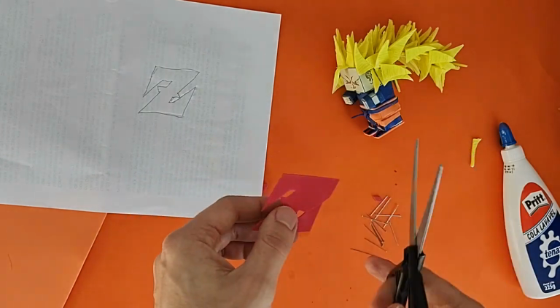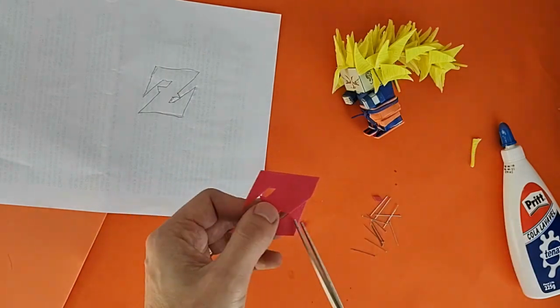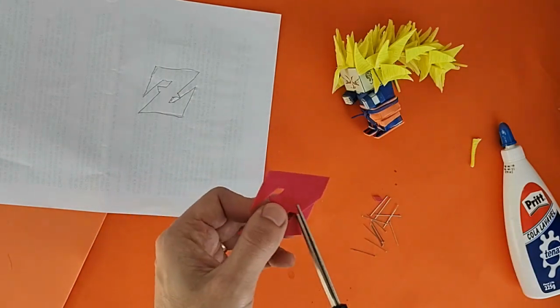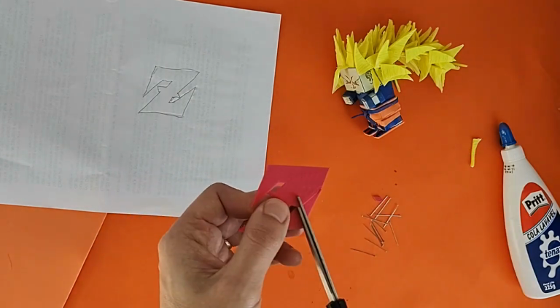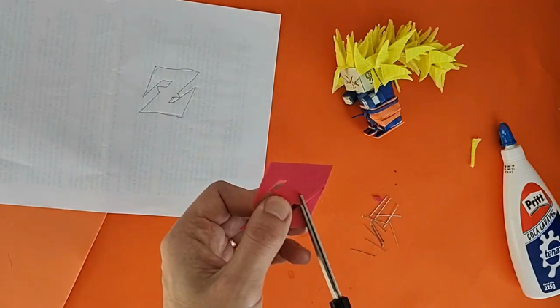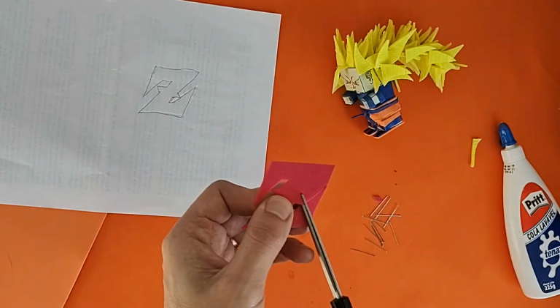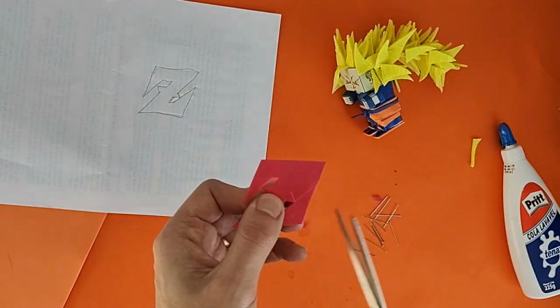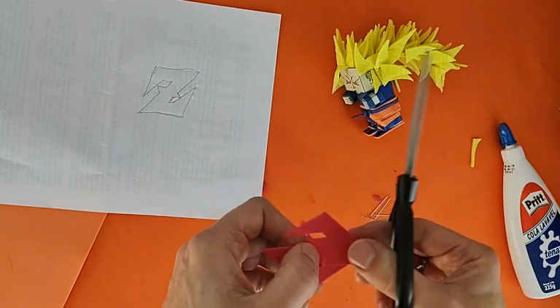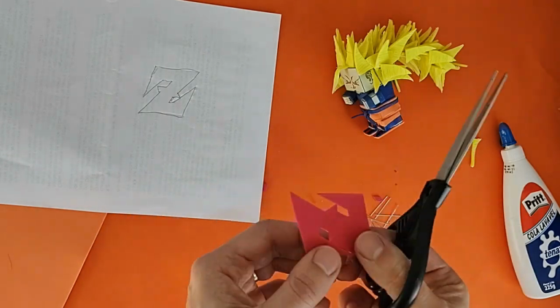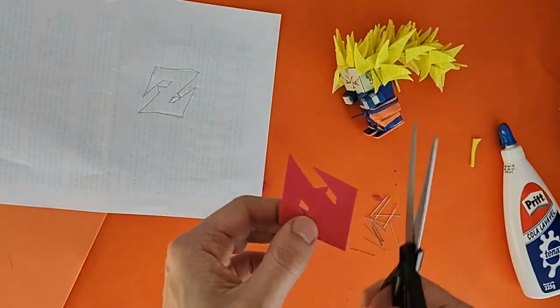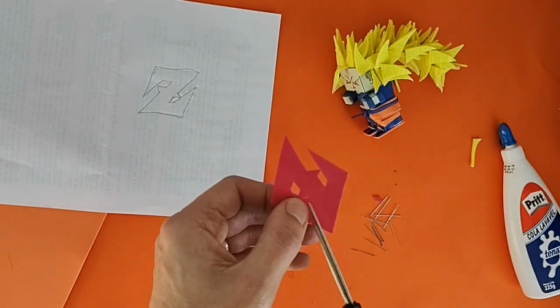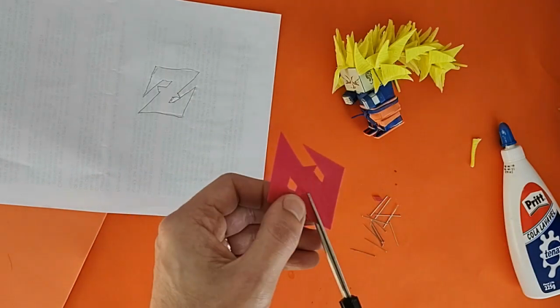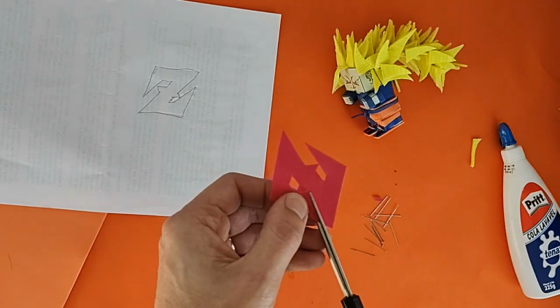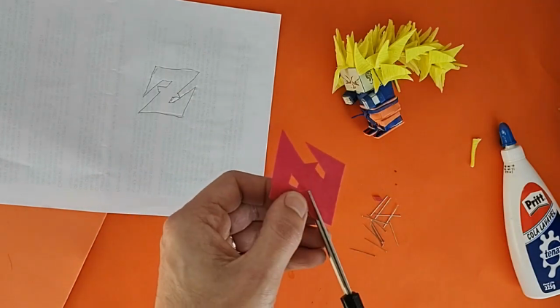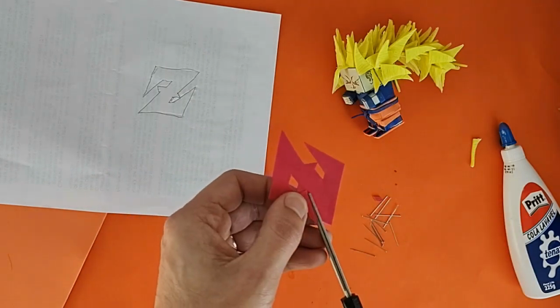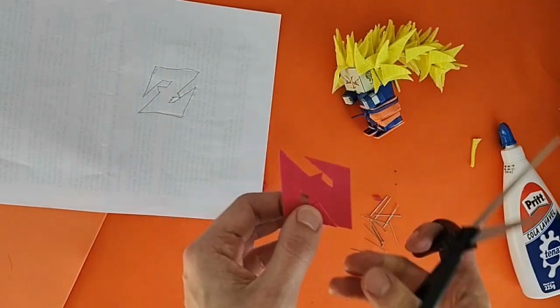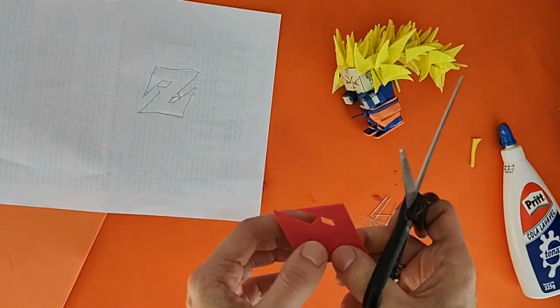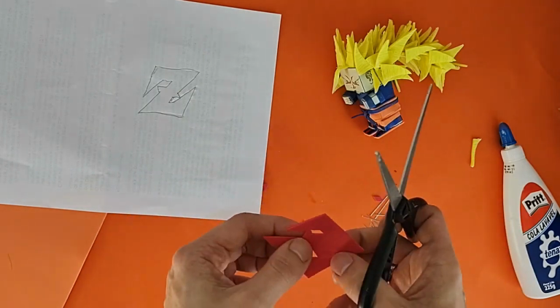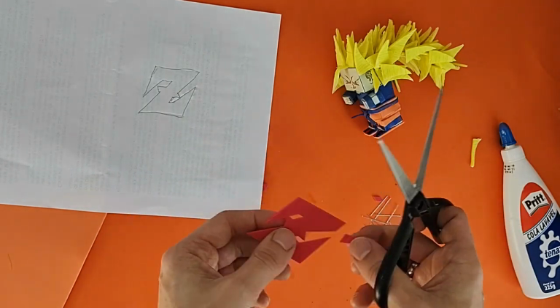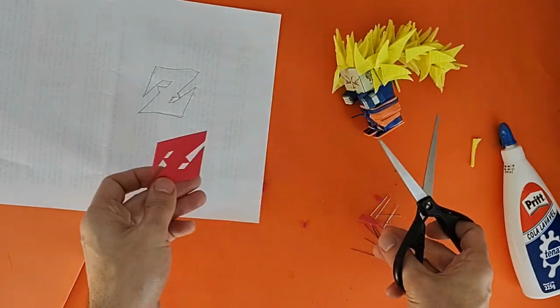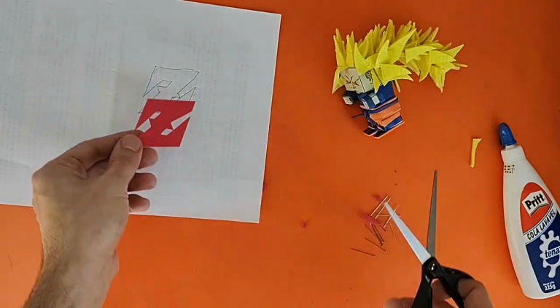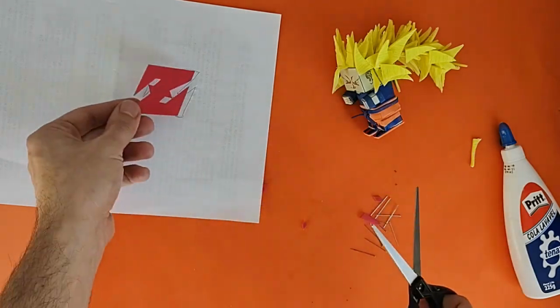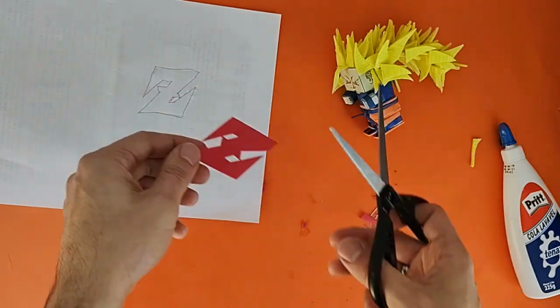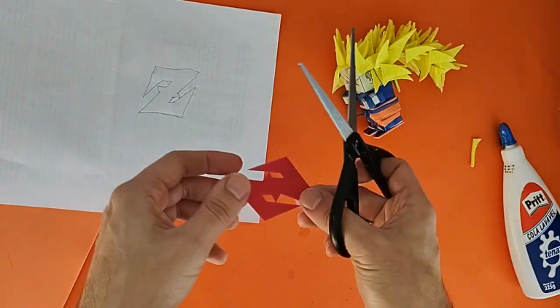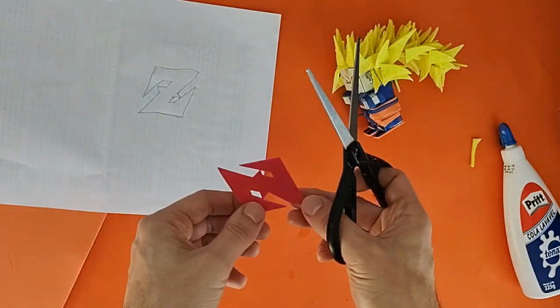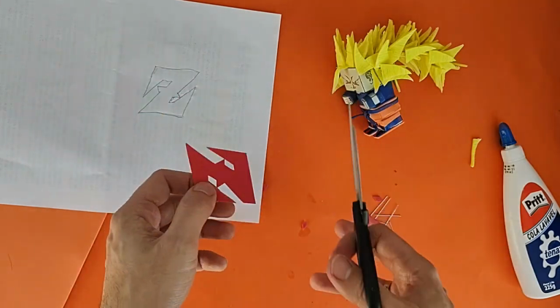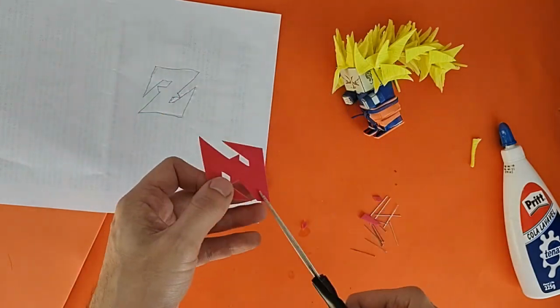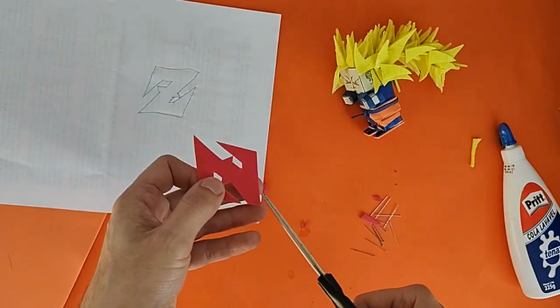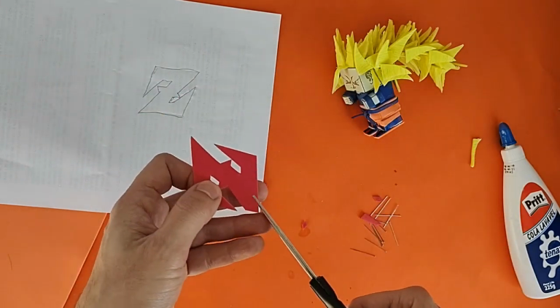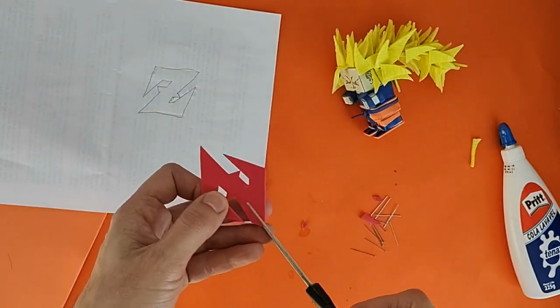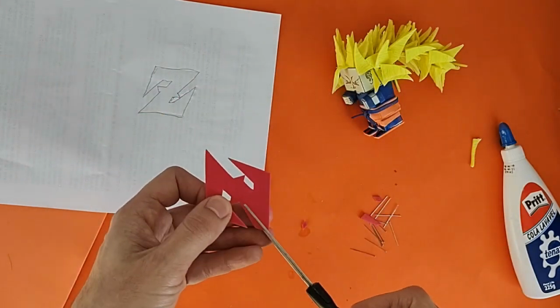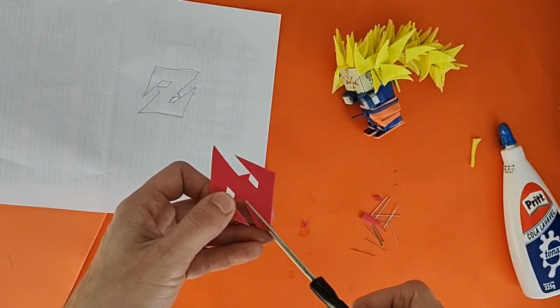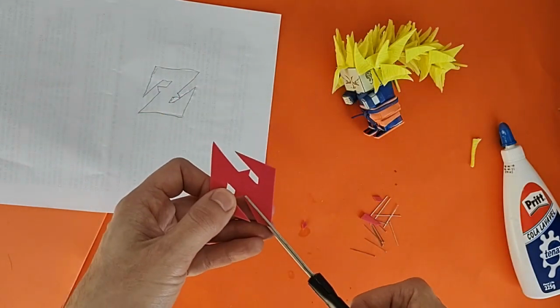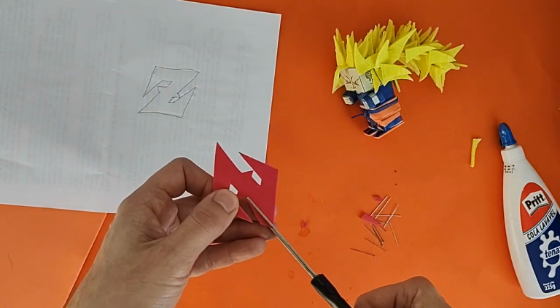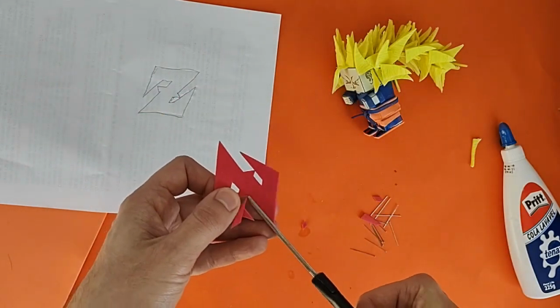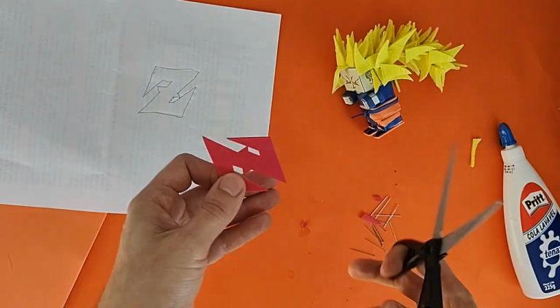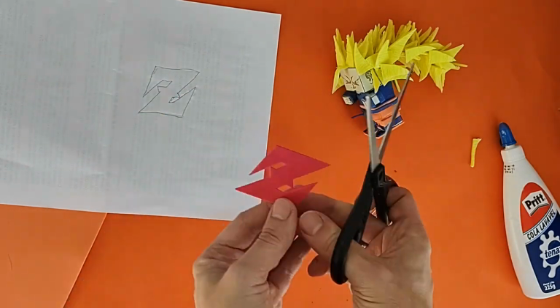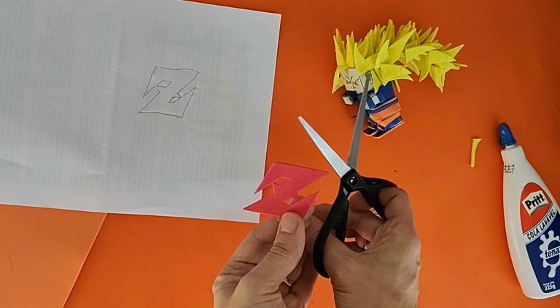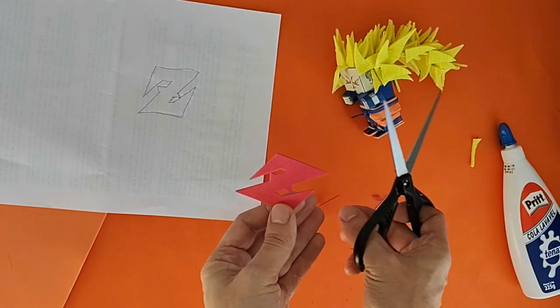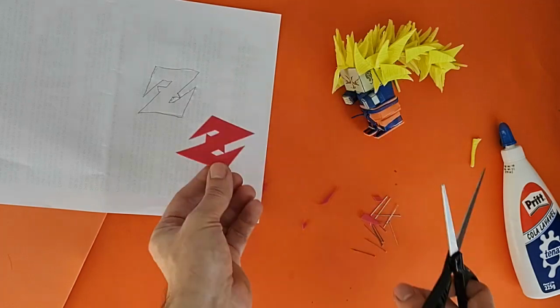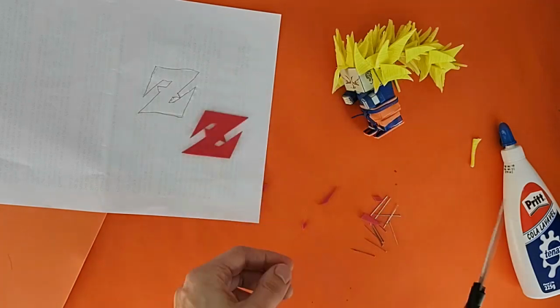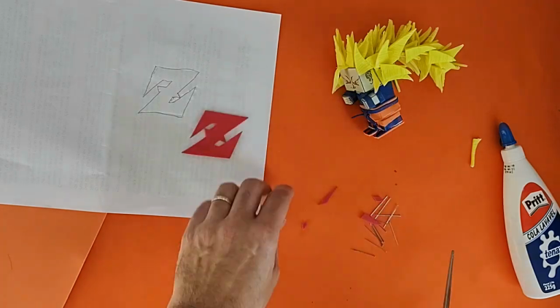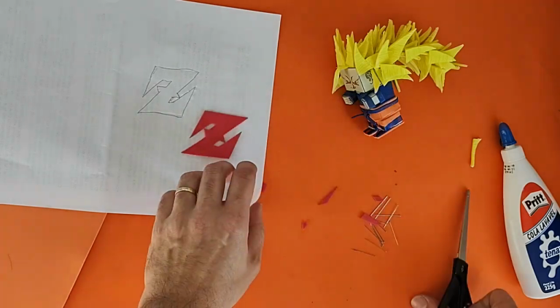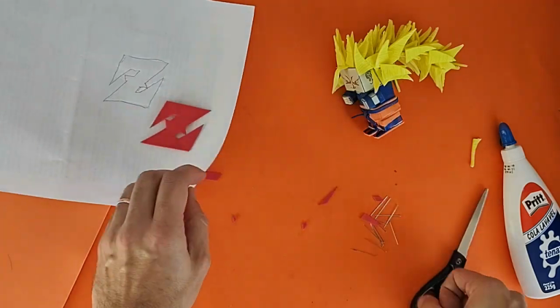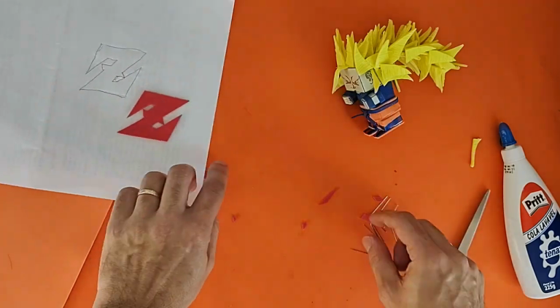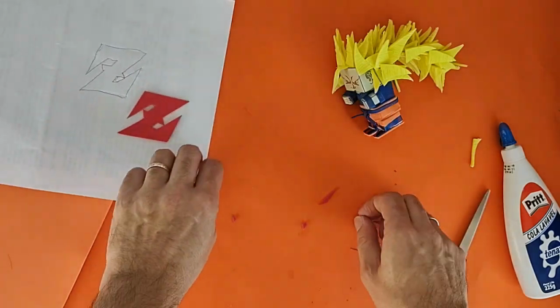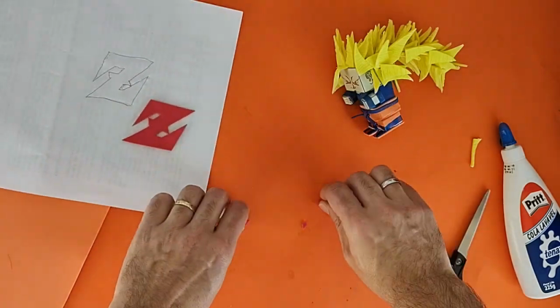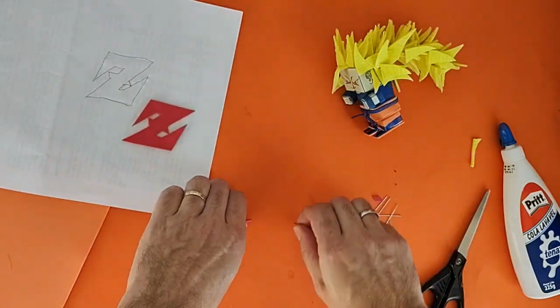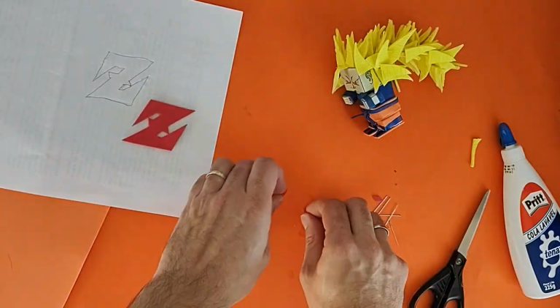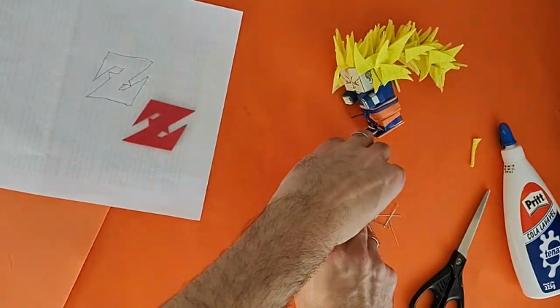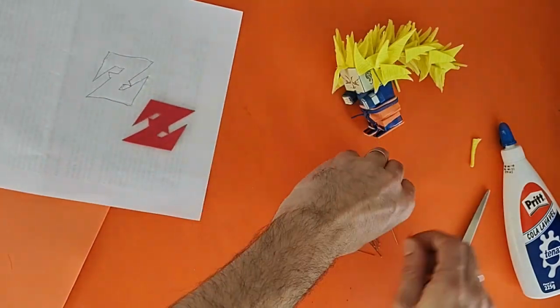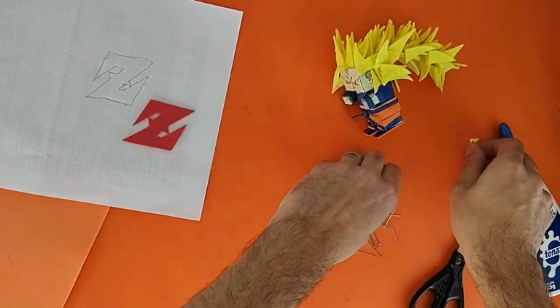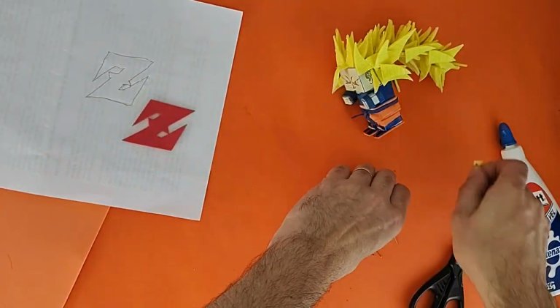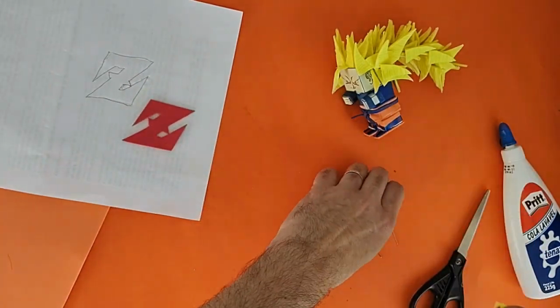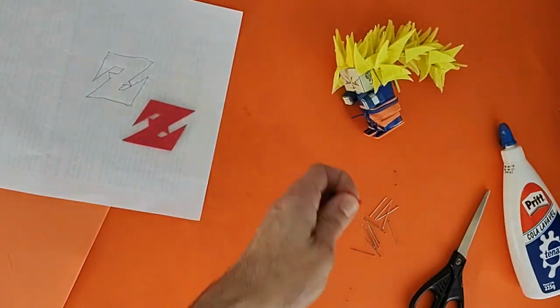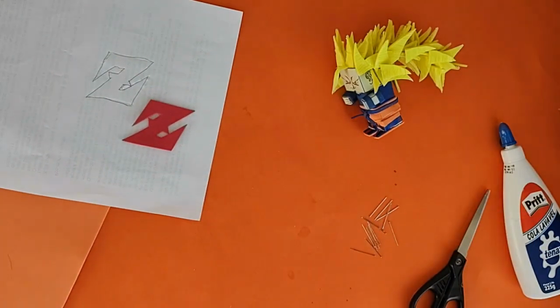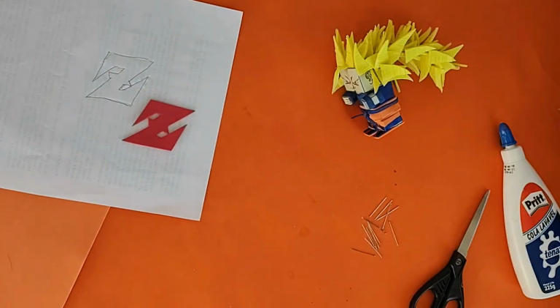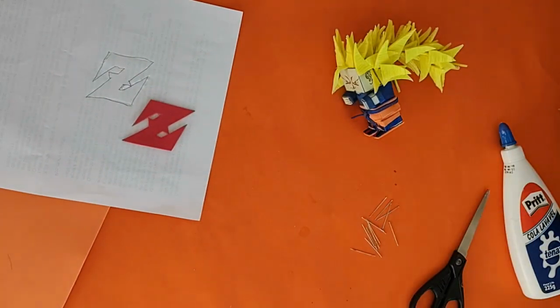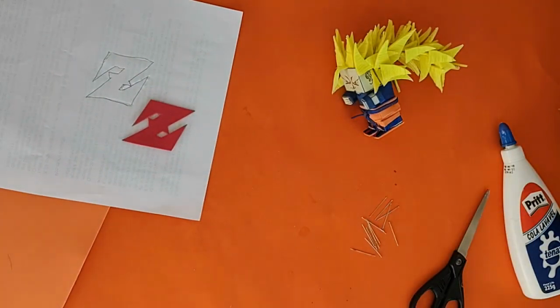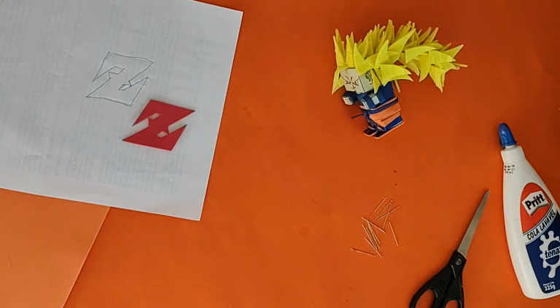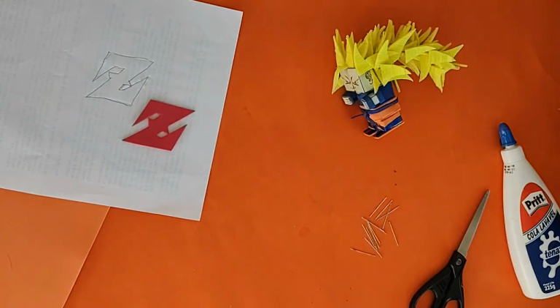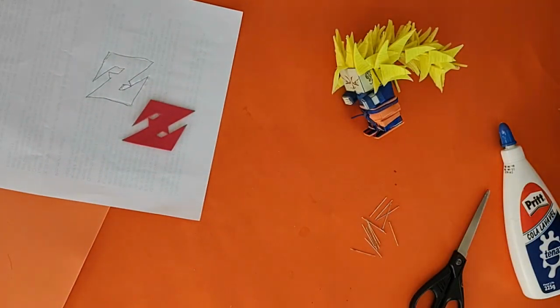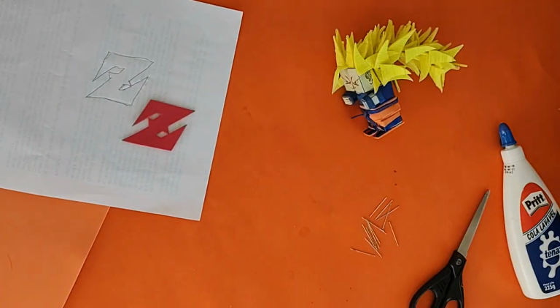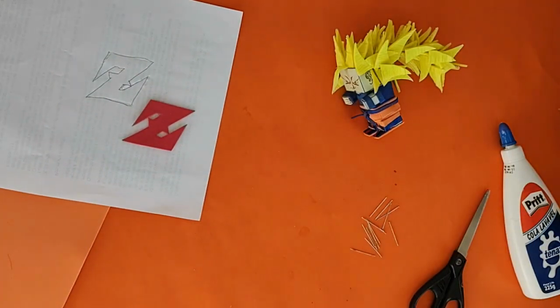O Goku luta nessa forma sabendo que está gastando muito poder. Como ele tinha só um dia de vida, essa forma poderosa de Super Saiyajin 3 reduzia muito o tempo que ele poderia ficar na Terra. O Goku Super Saiyajin 3 não consegue derrotar de fato o Majin Buu.